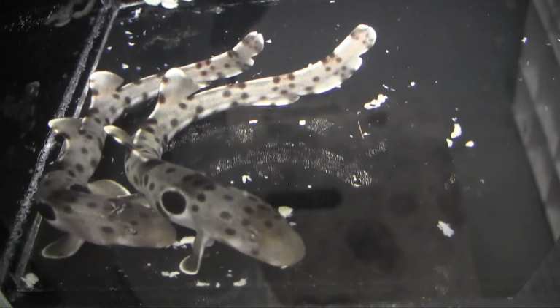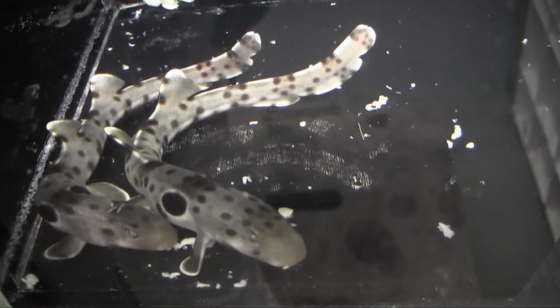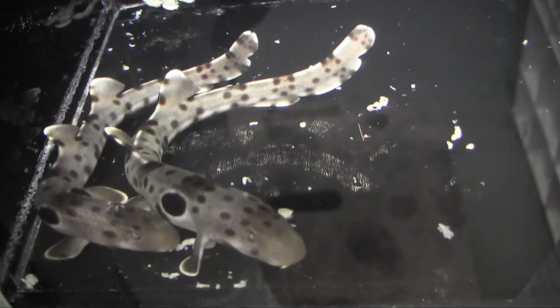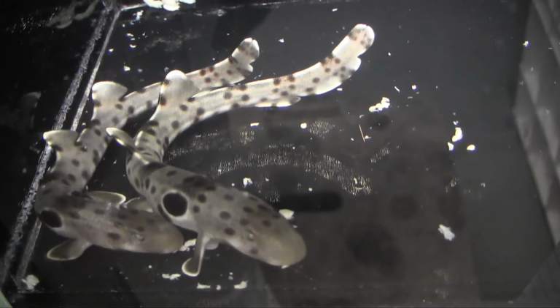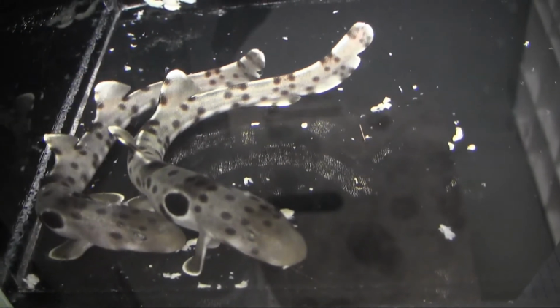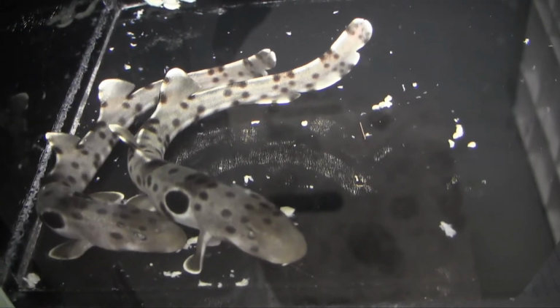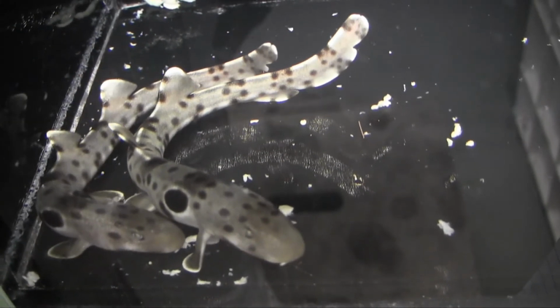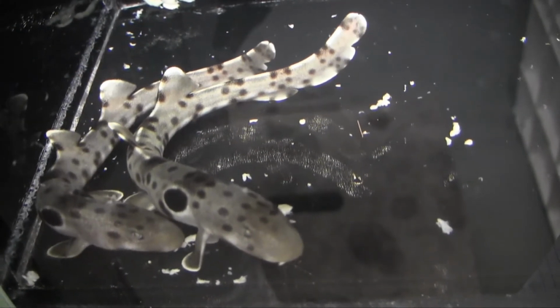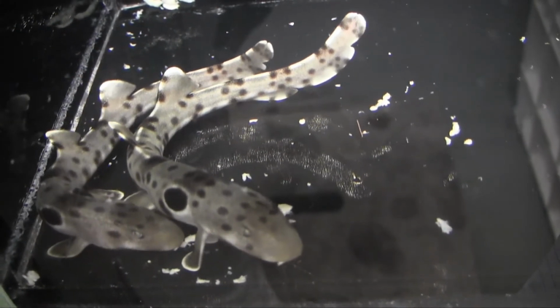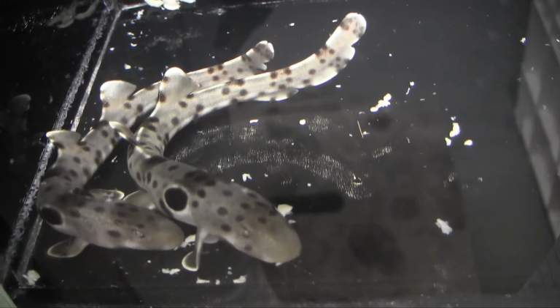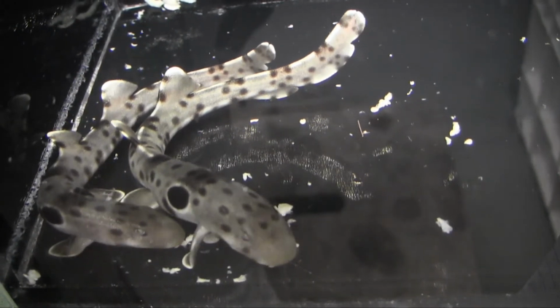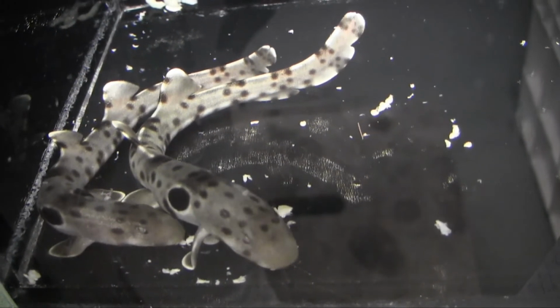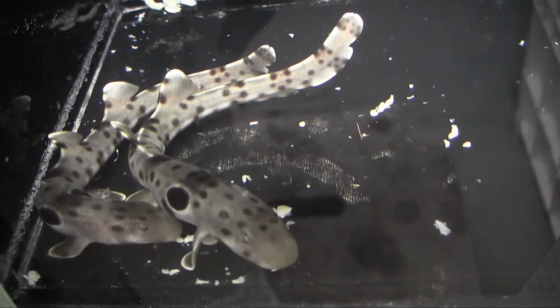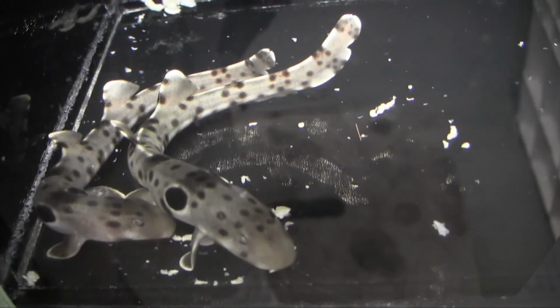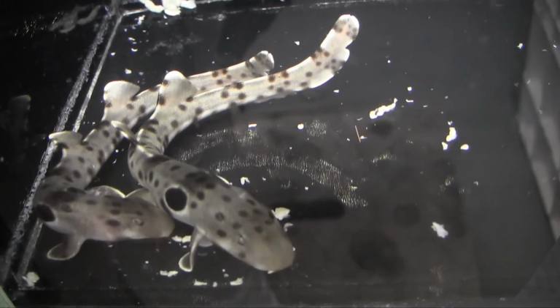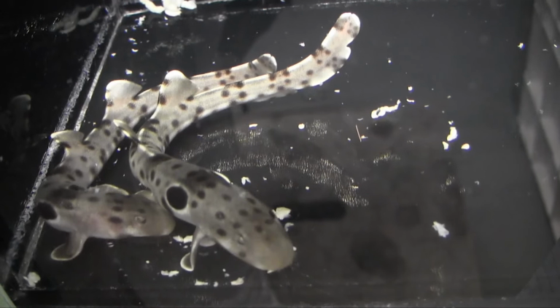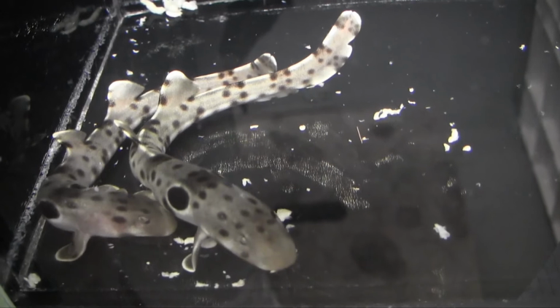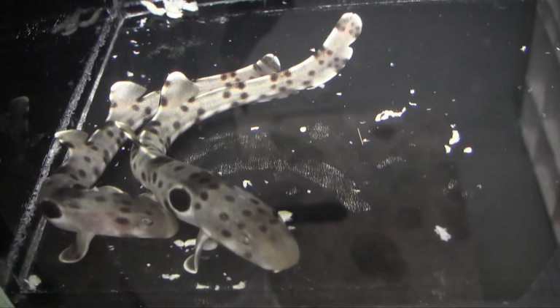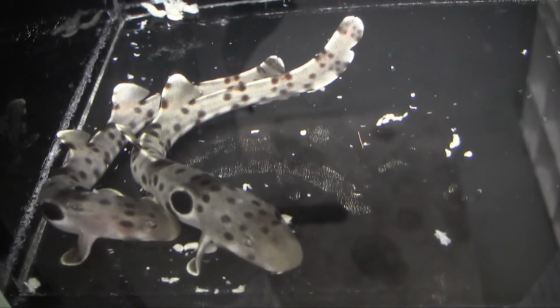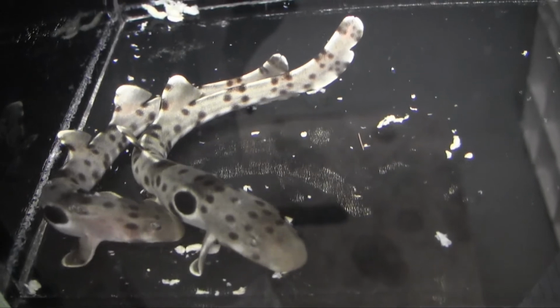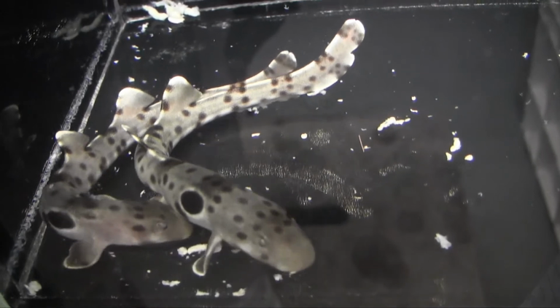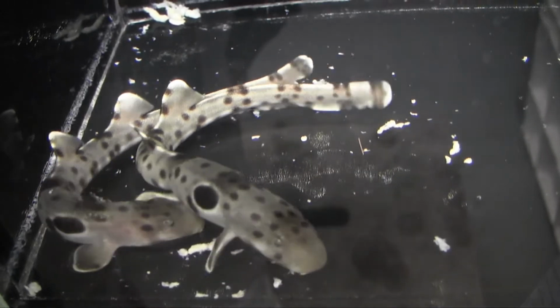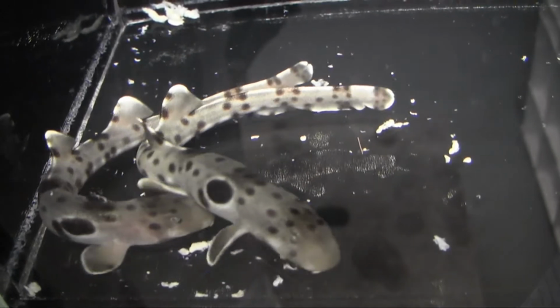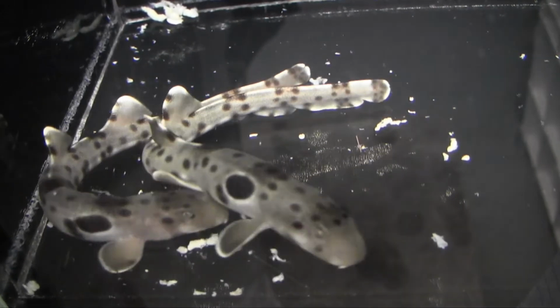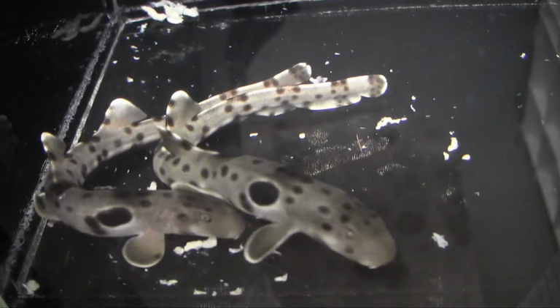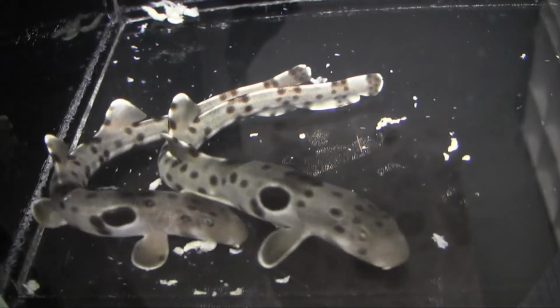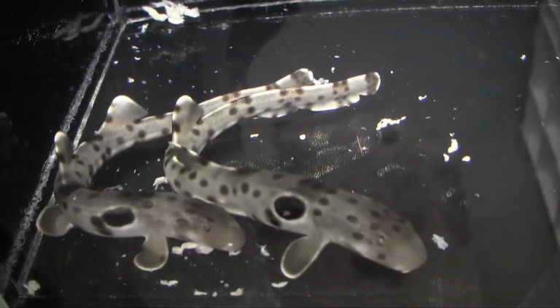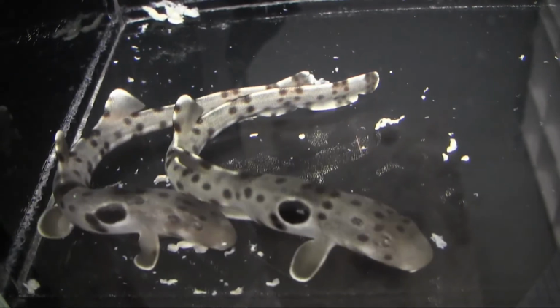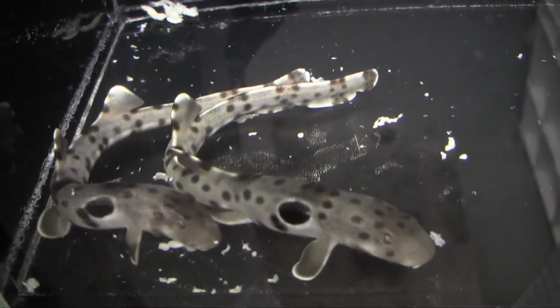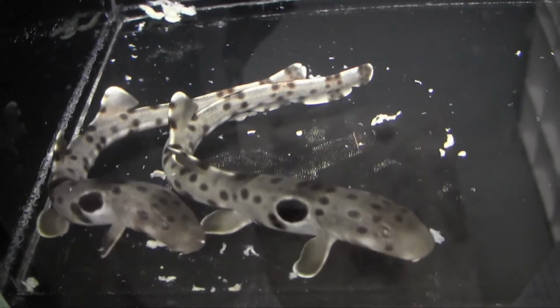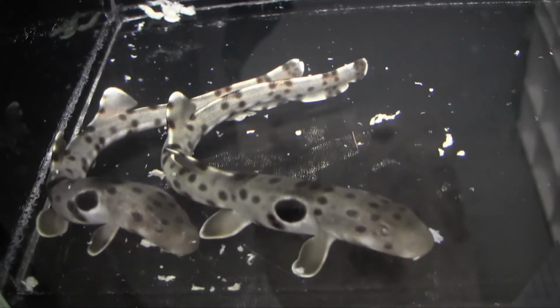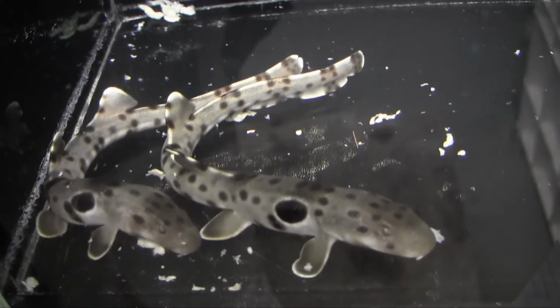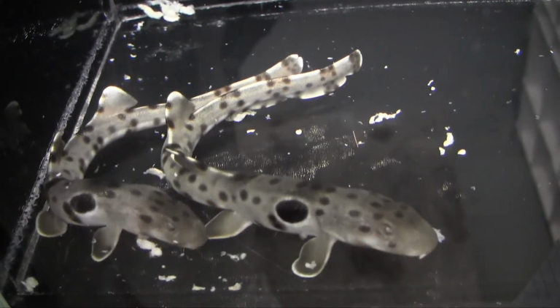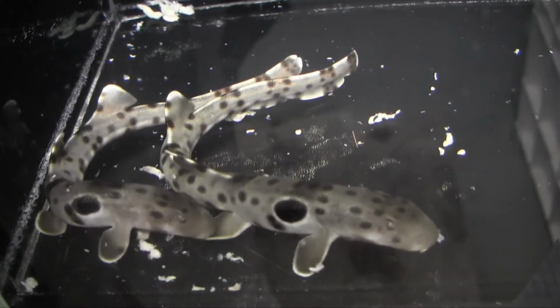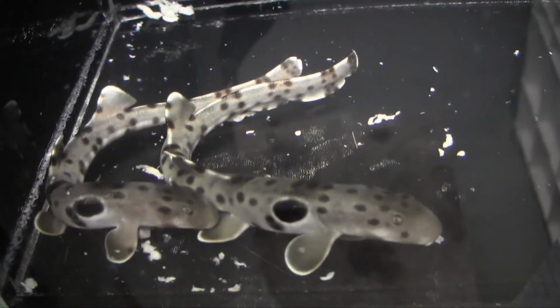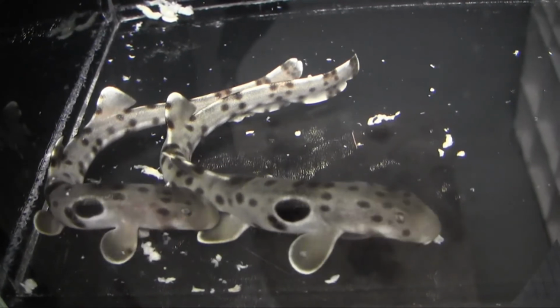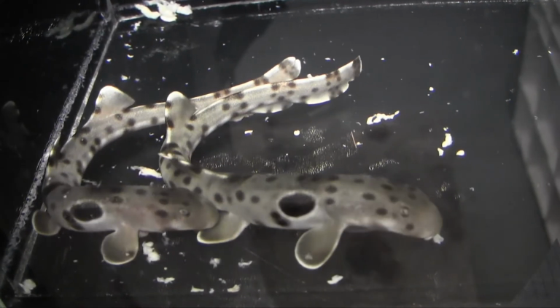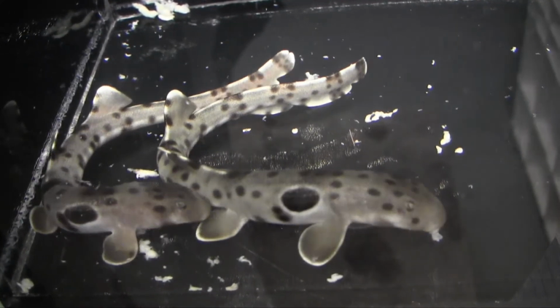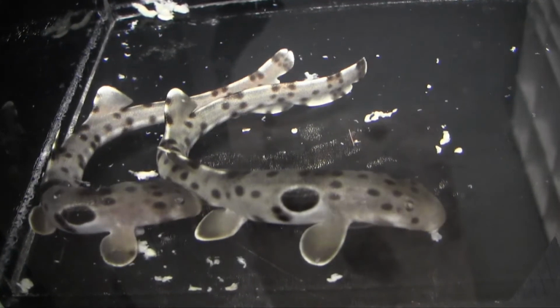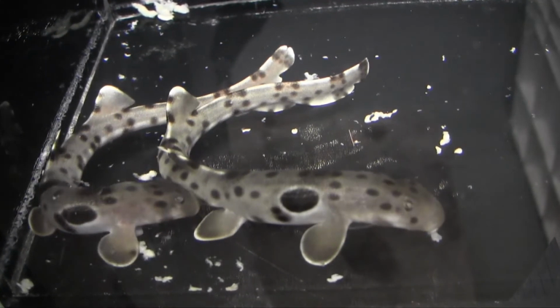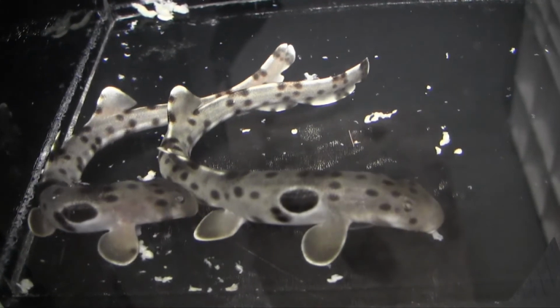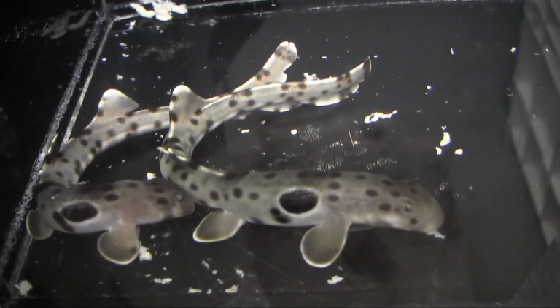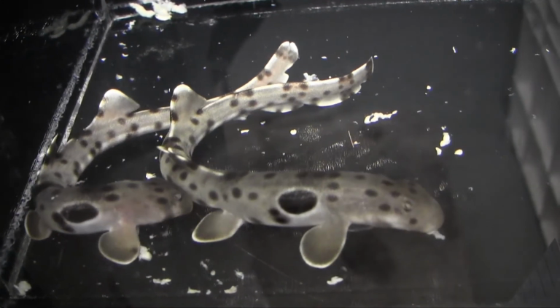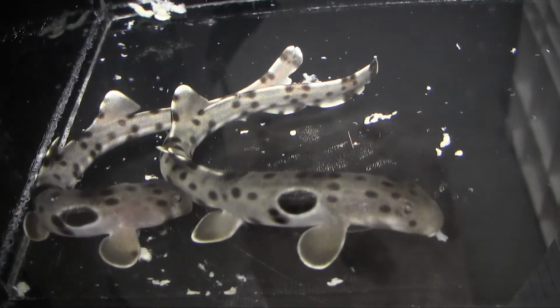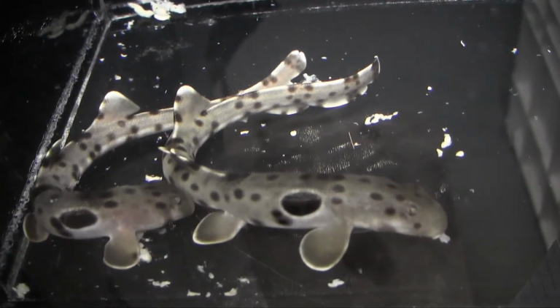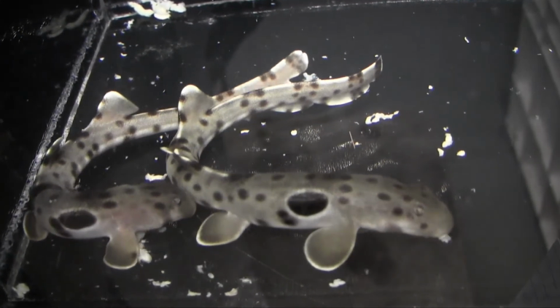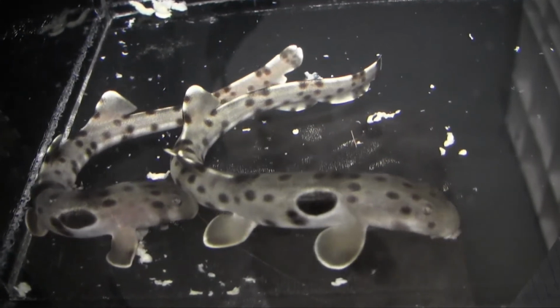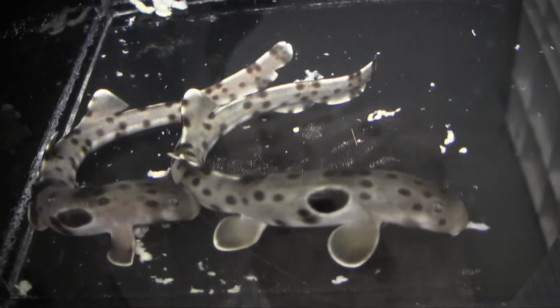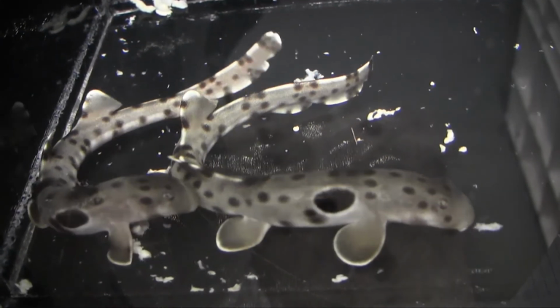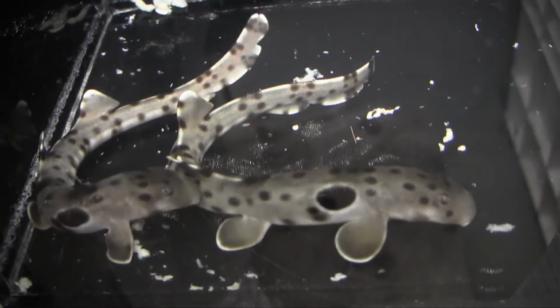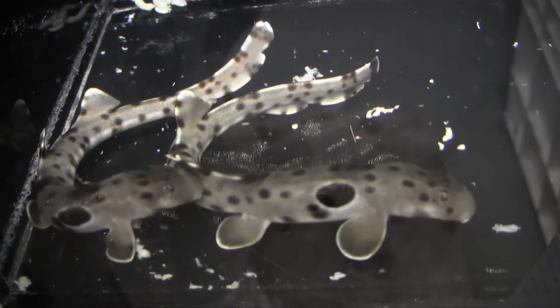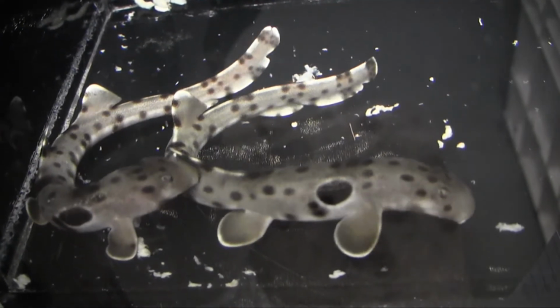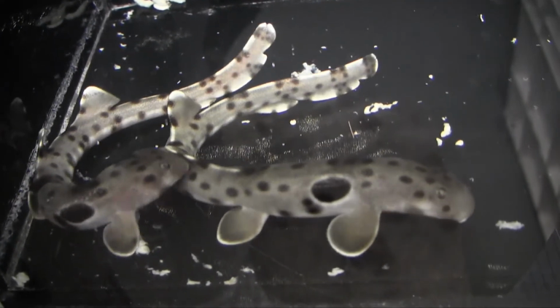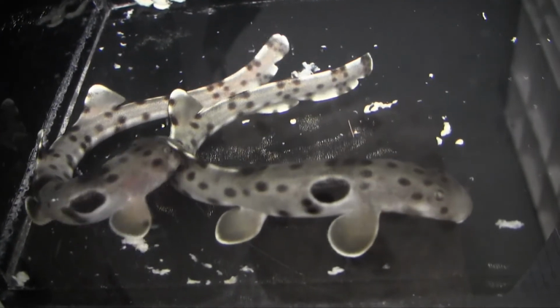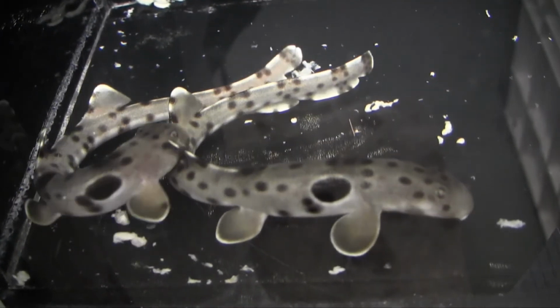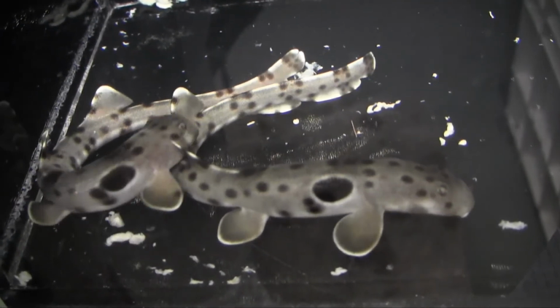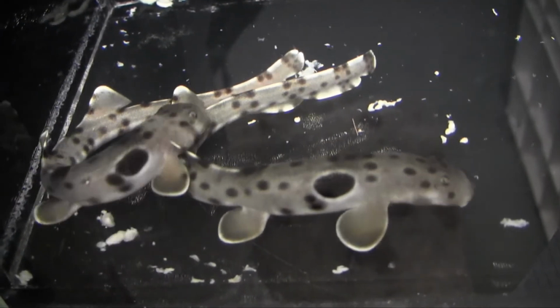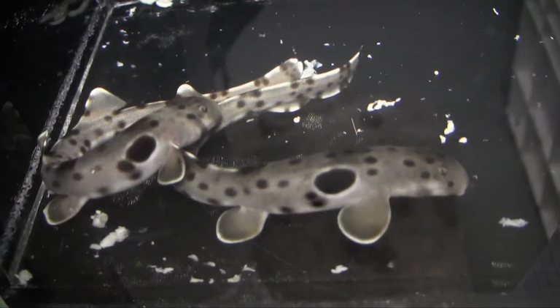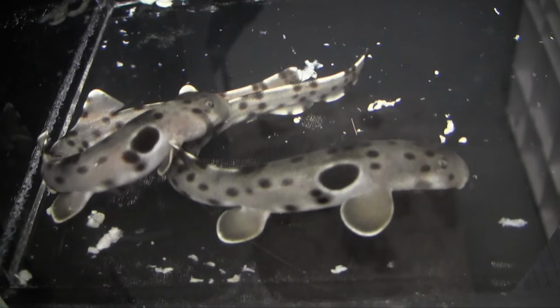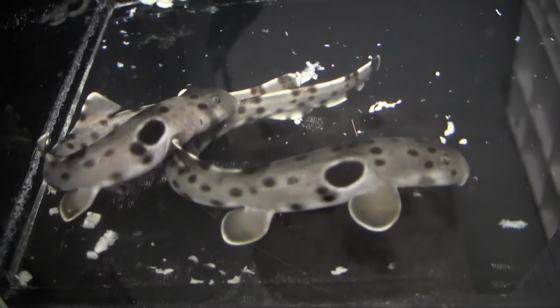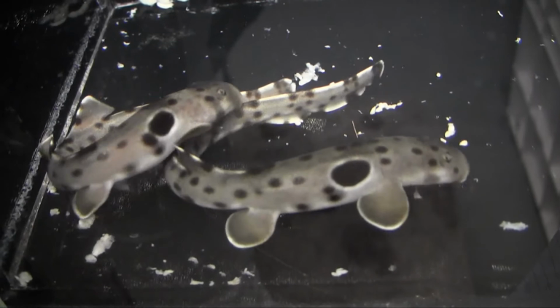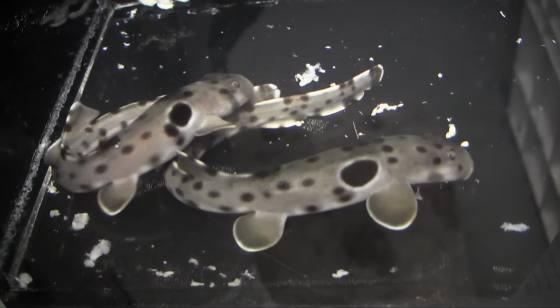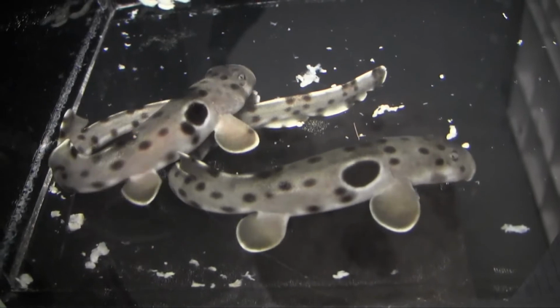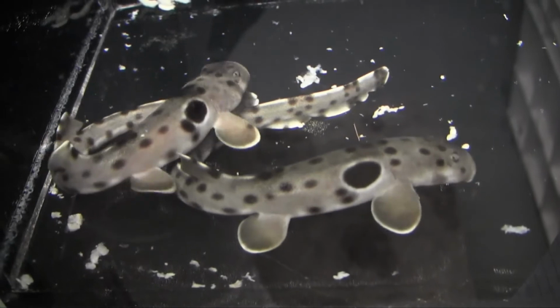The cup mix will usually include squid, shrimp, clam, maybe some smelts, and a bunch of shrimp too. They like that a lot.